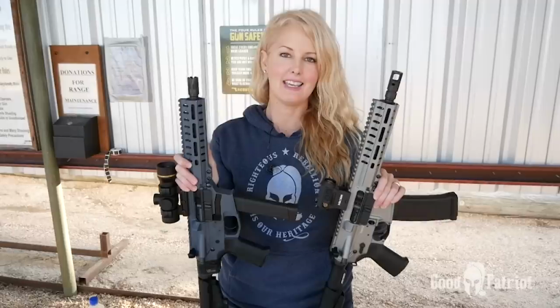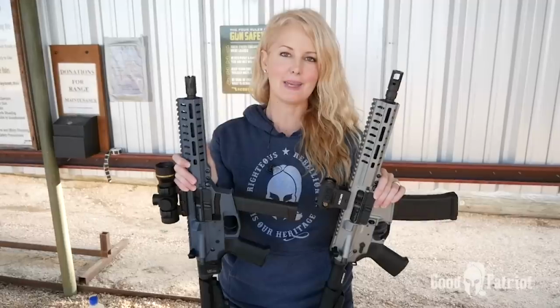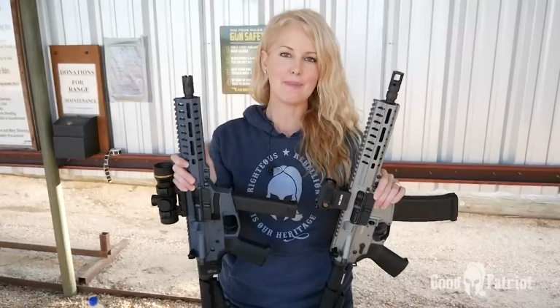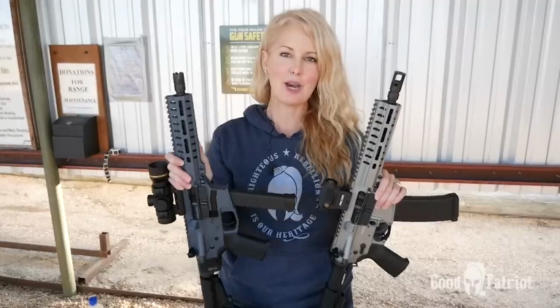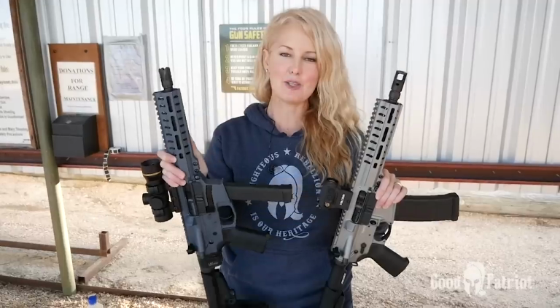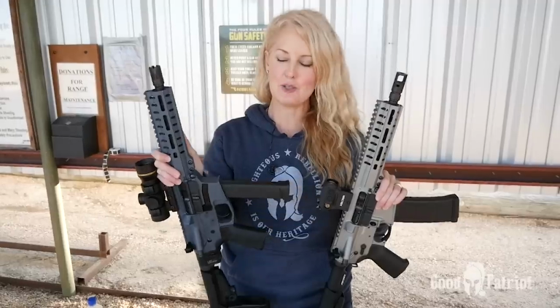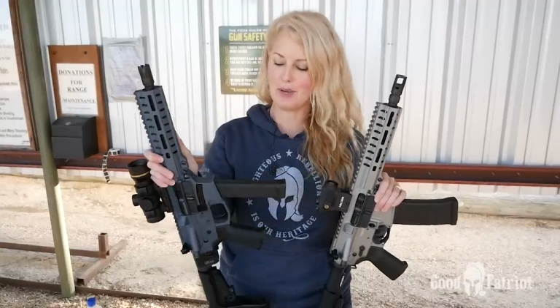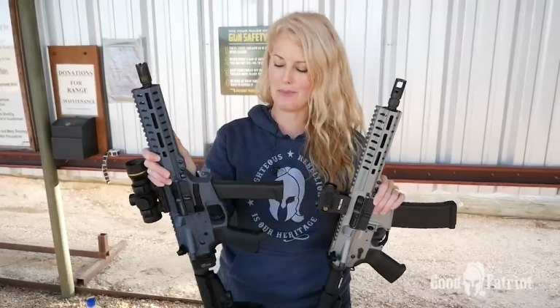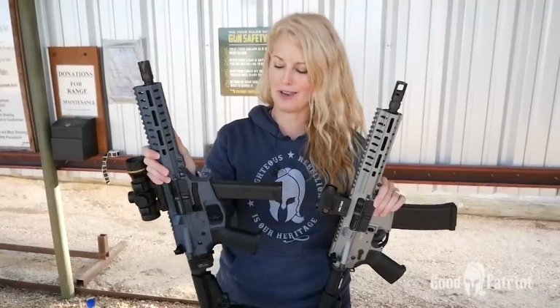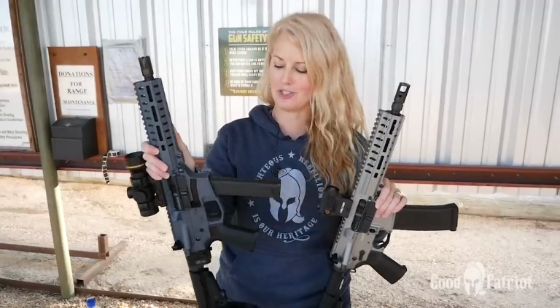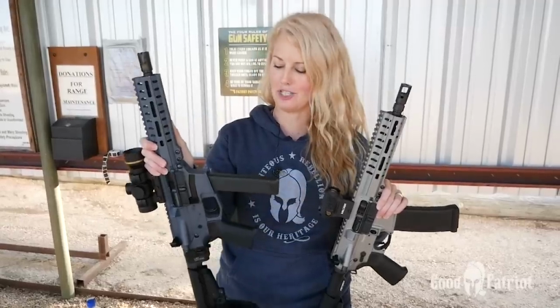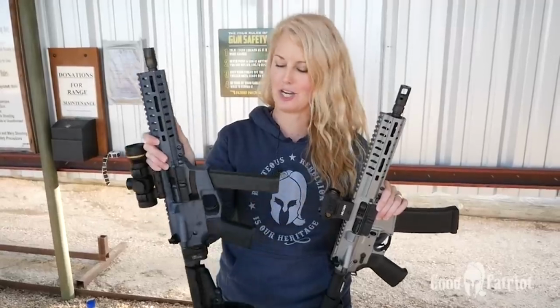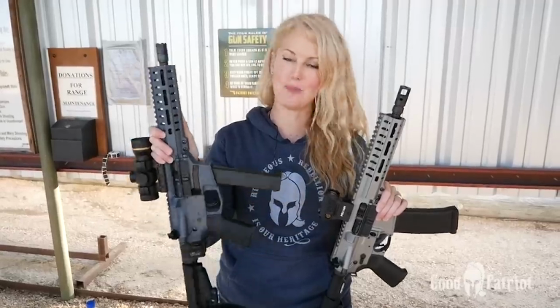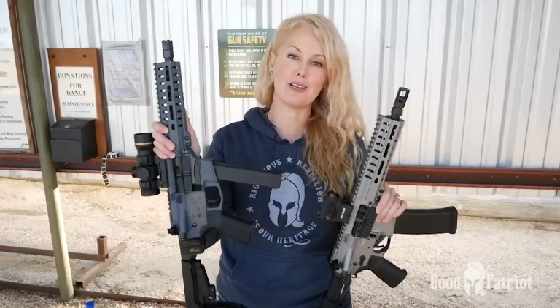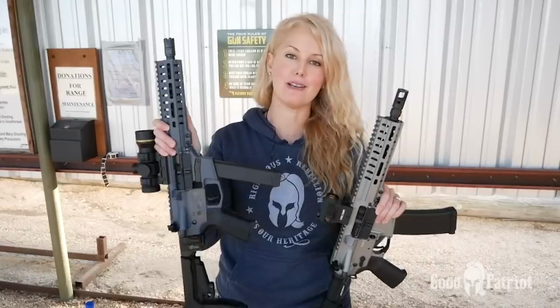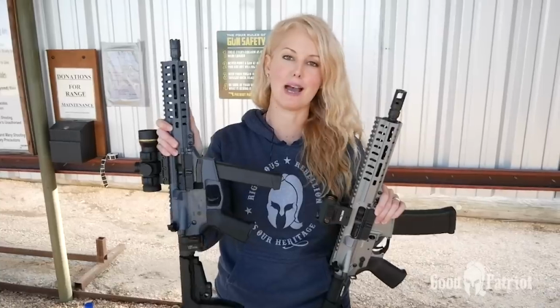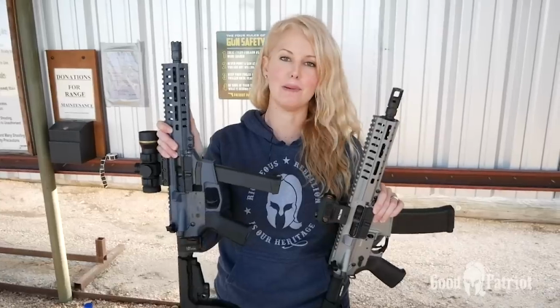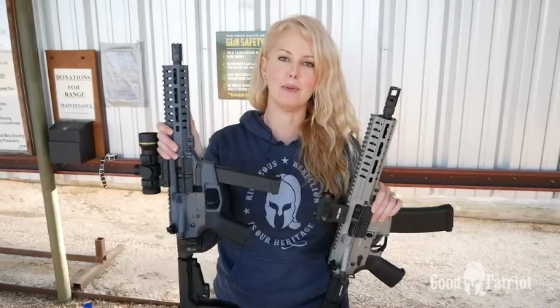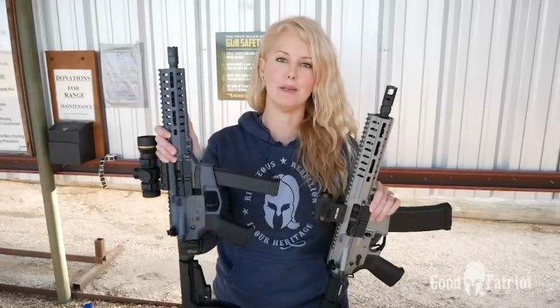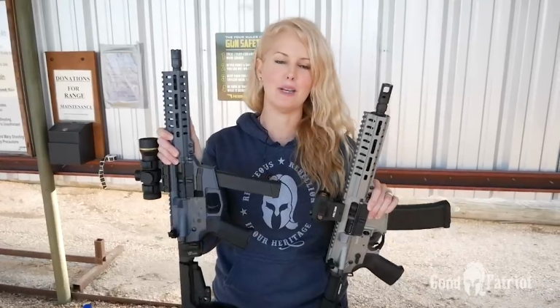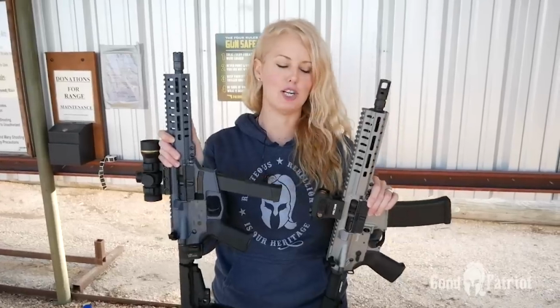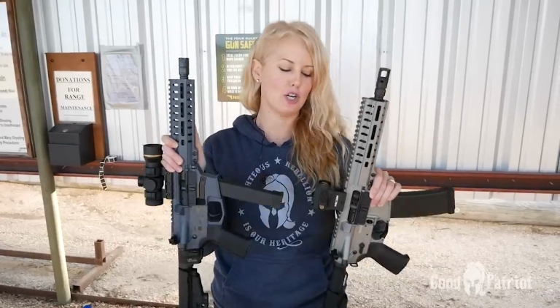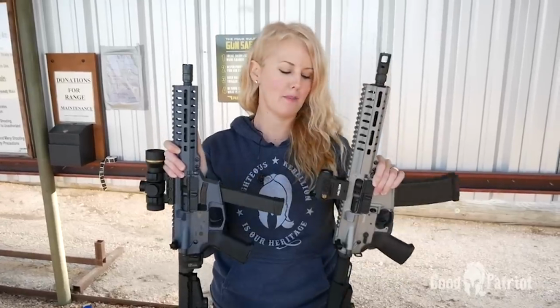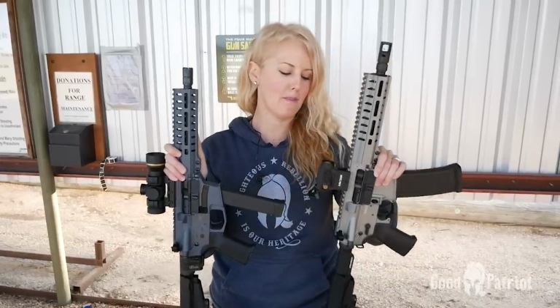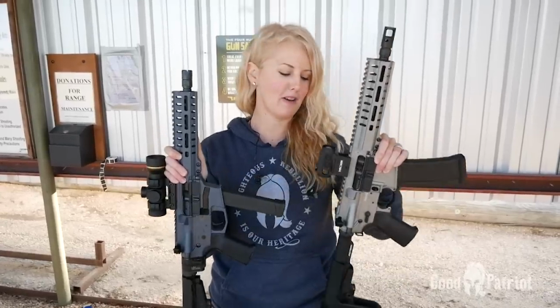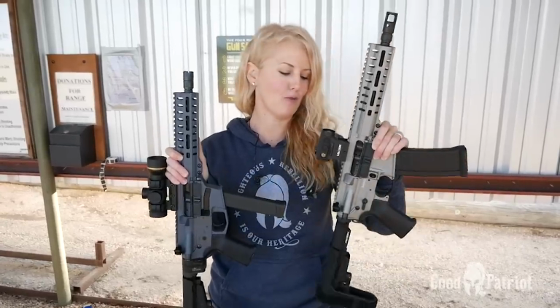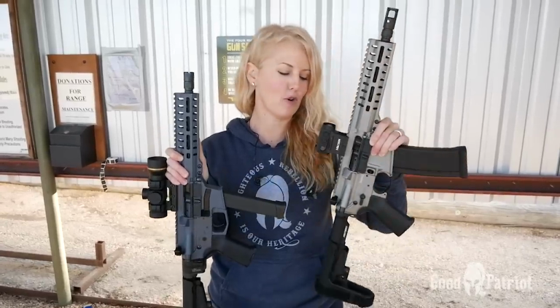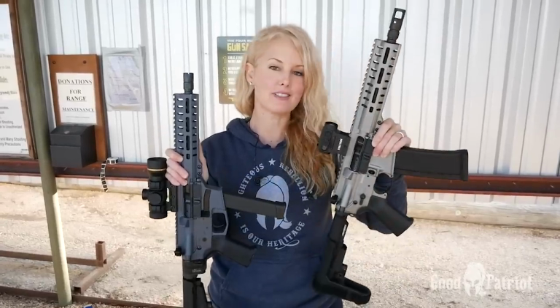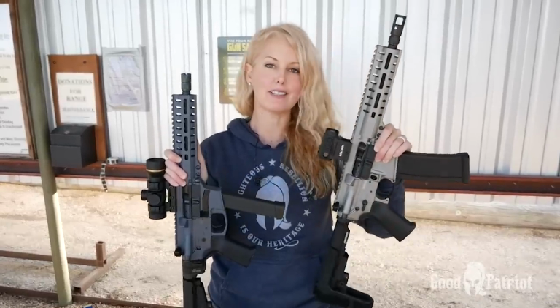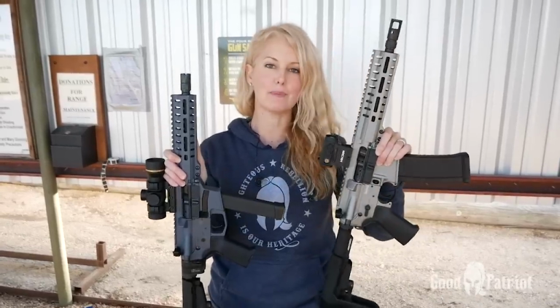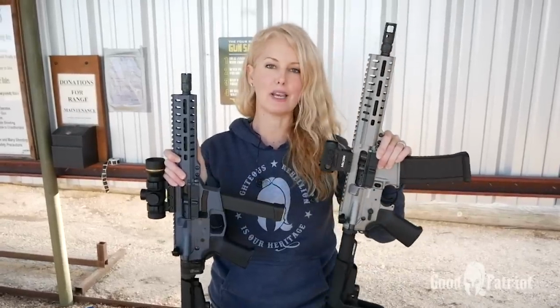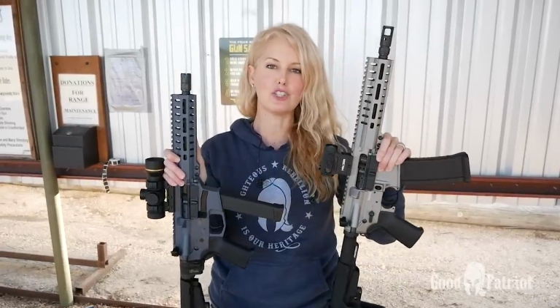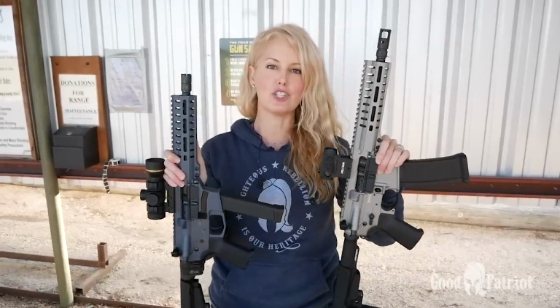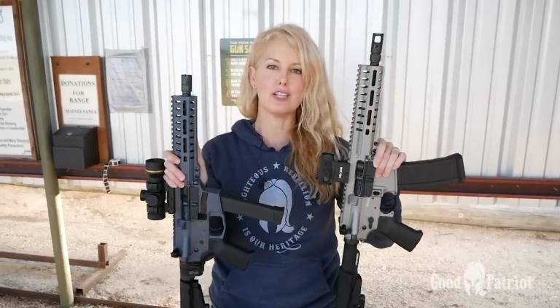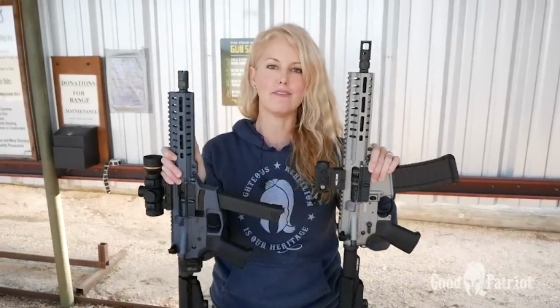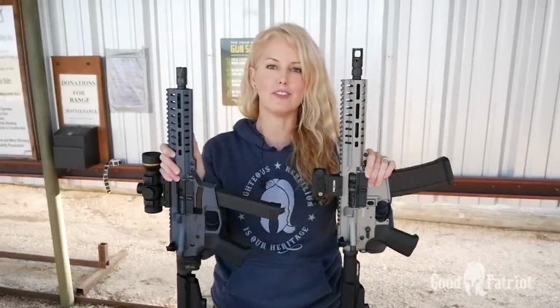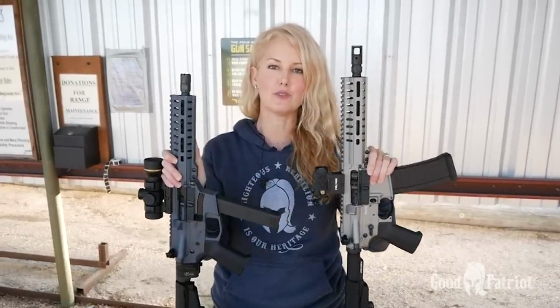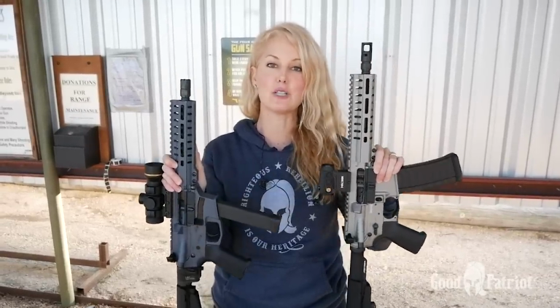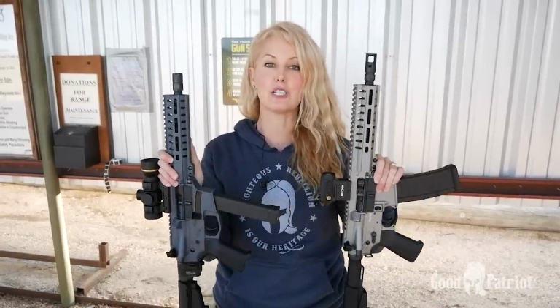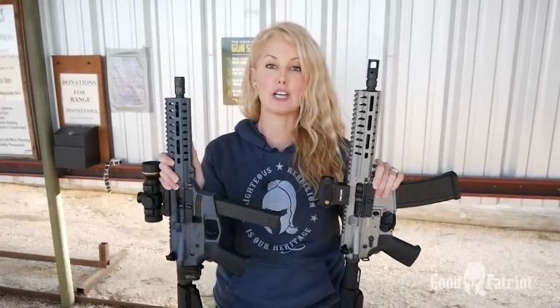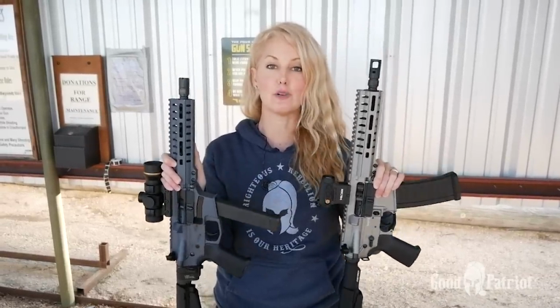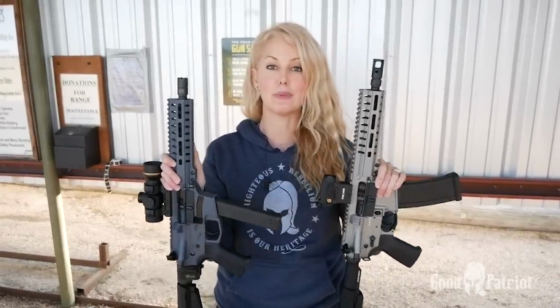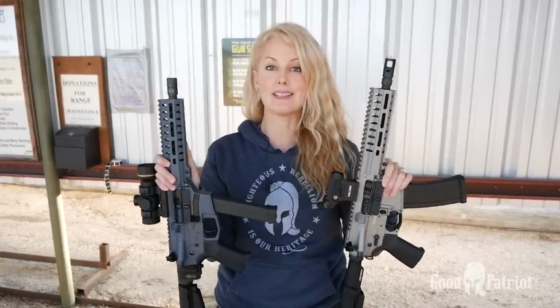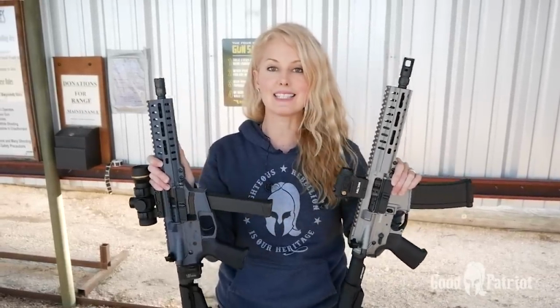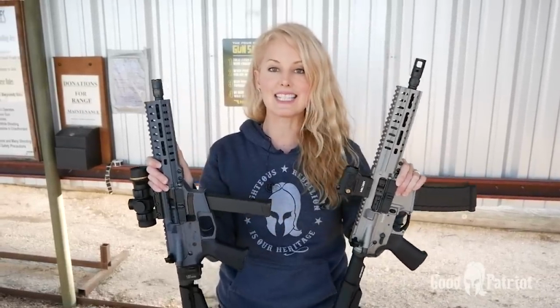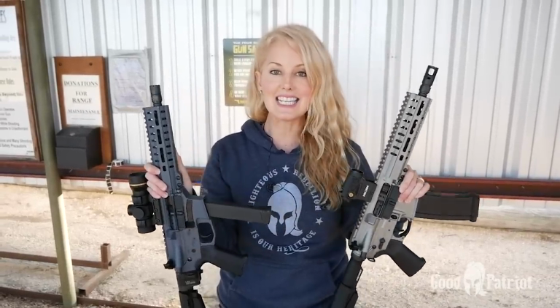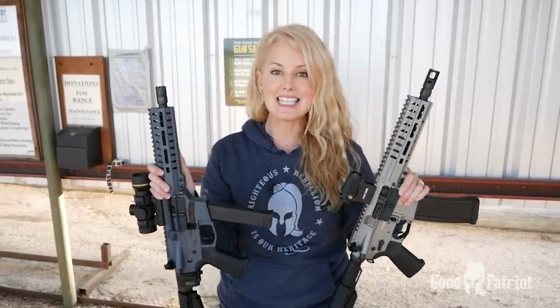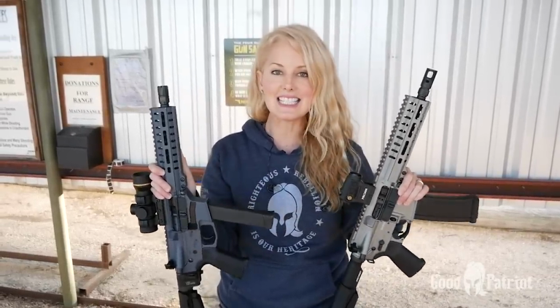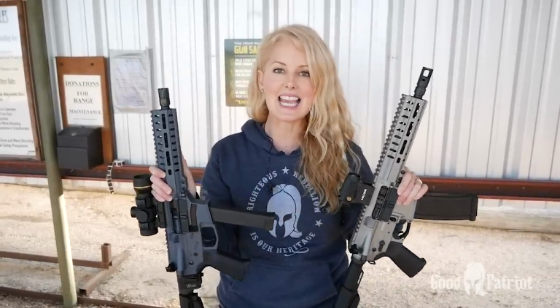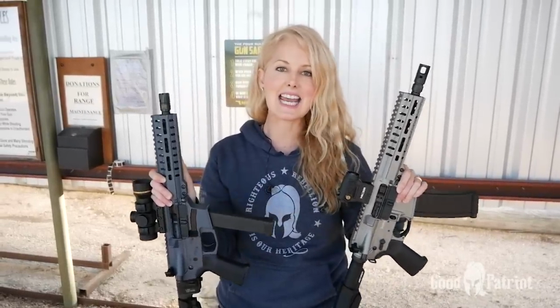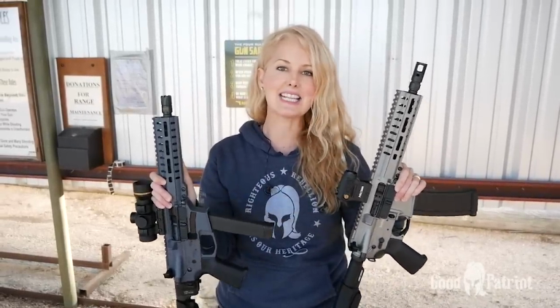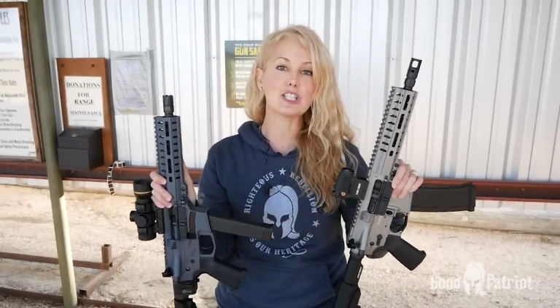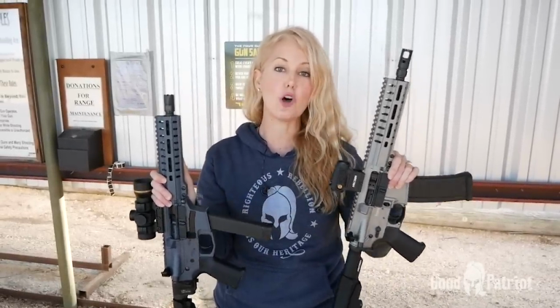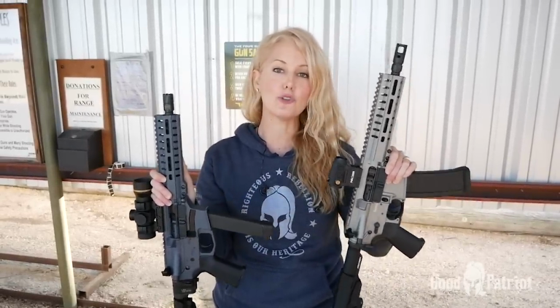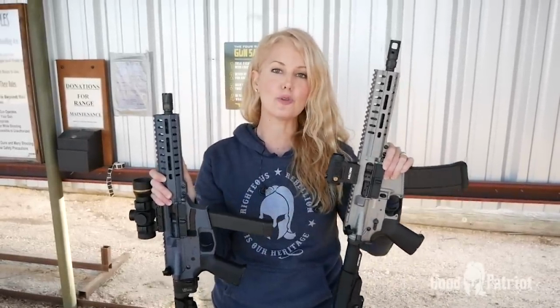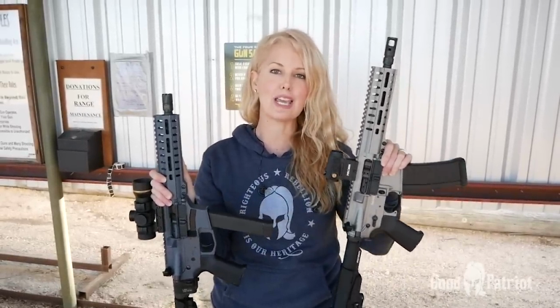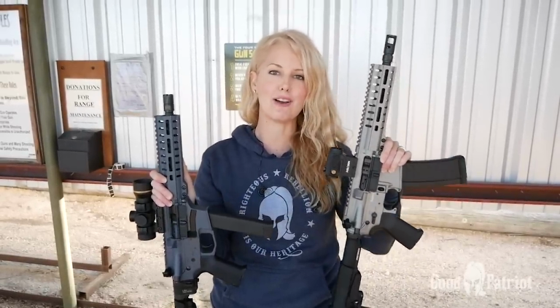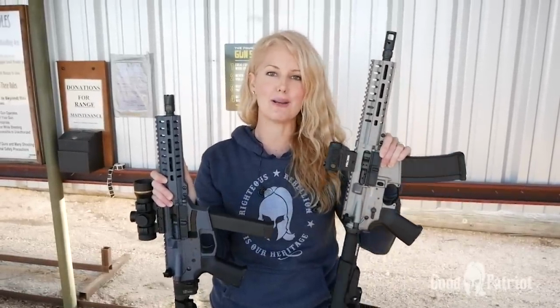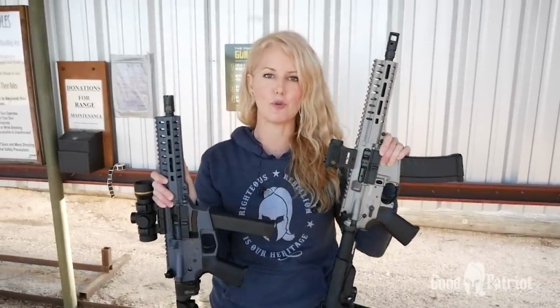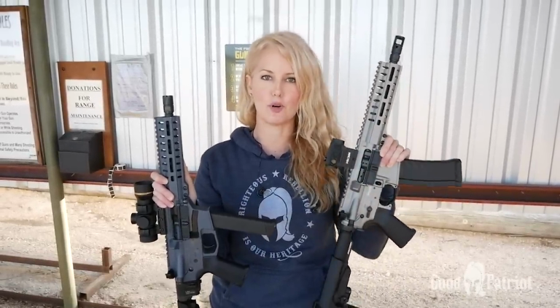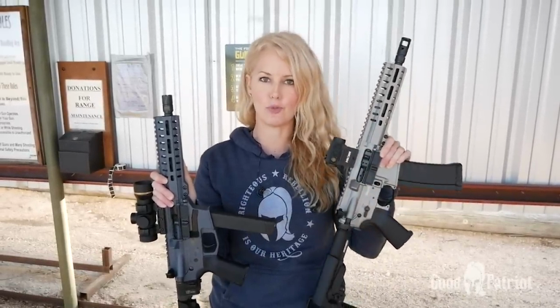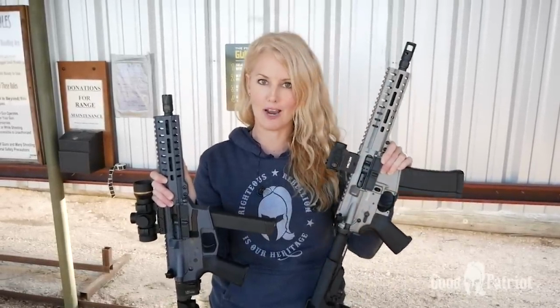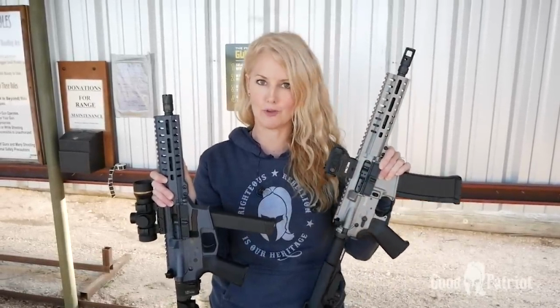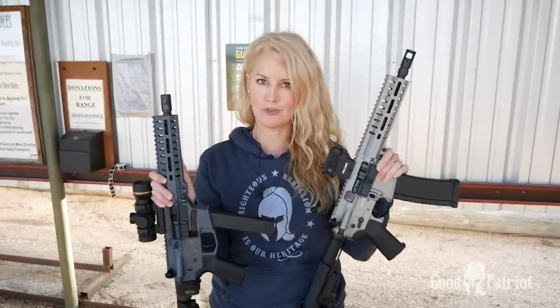Compared to my Banshee chambered in 9mm, my 4.6 Banshee feels much lighter because it is — and it's also carrying more rounds.